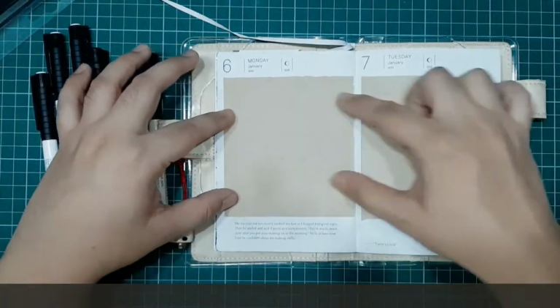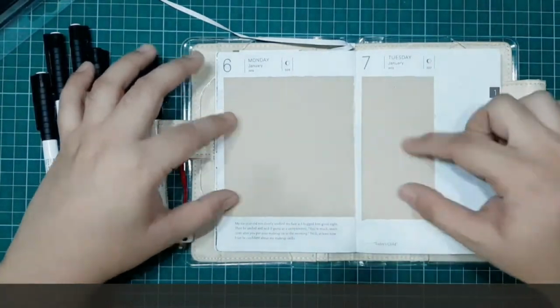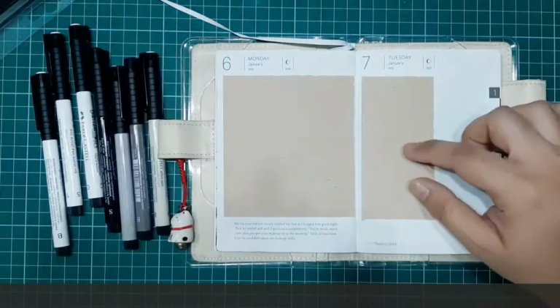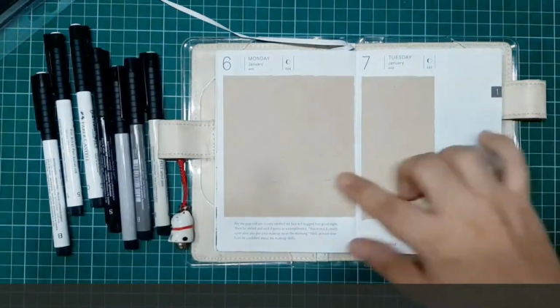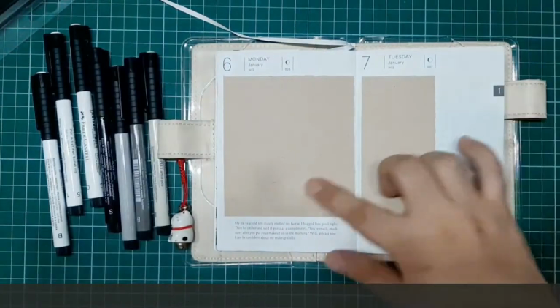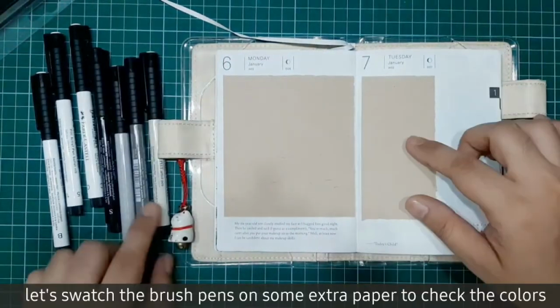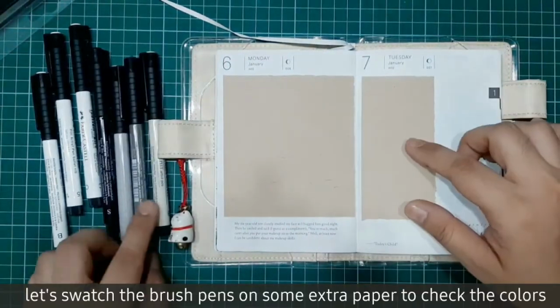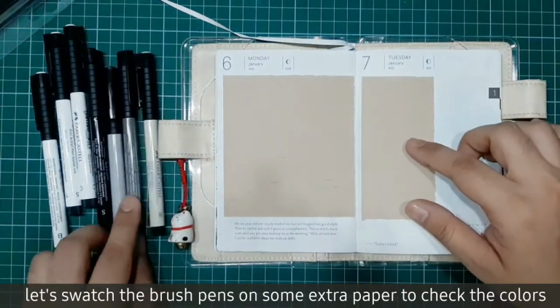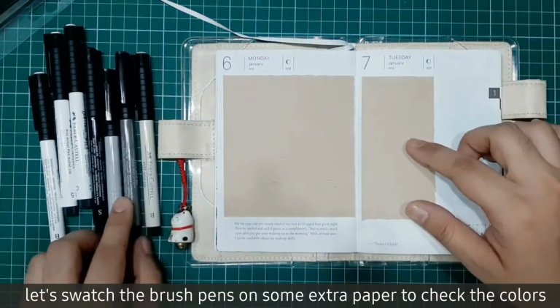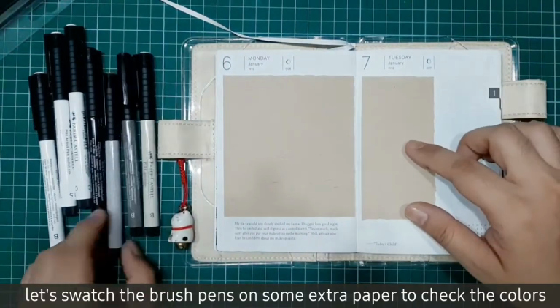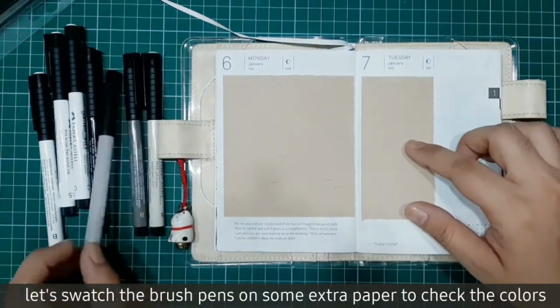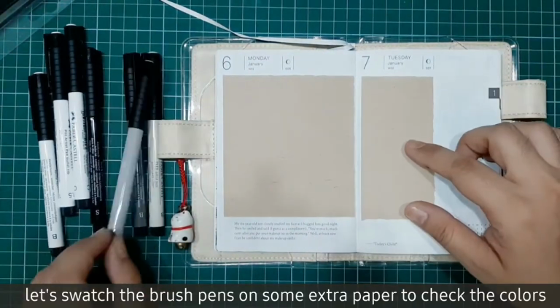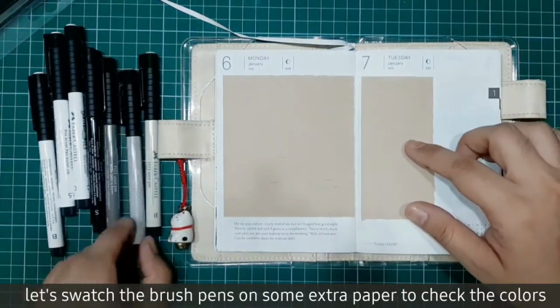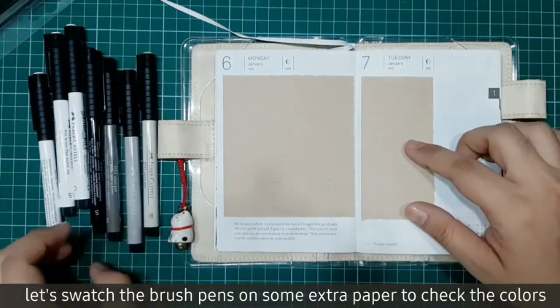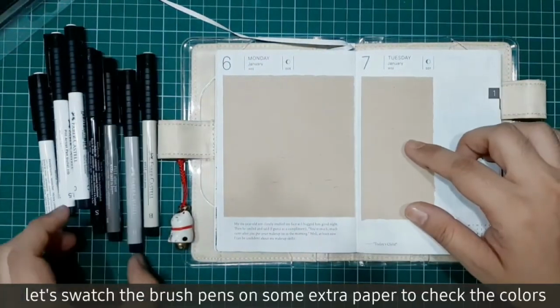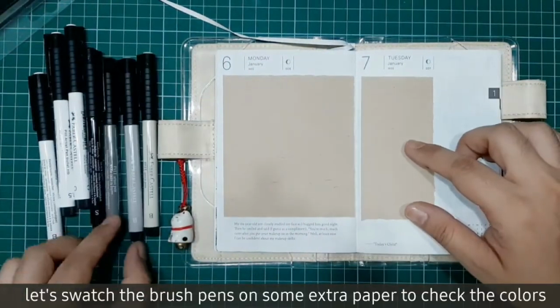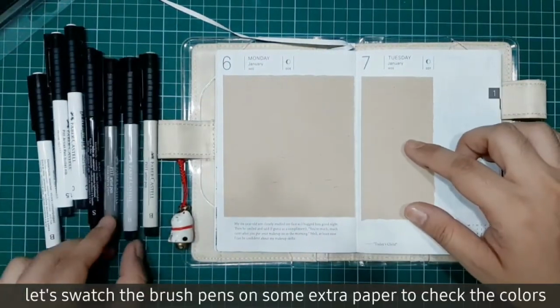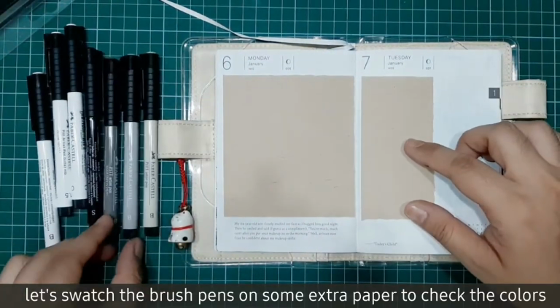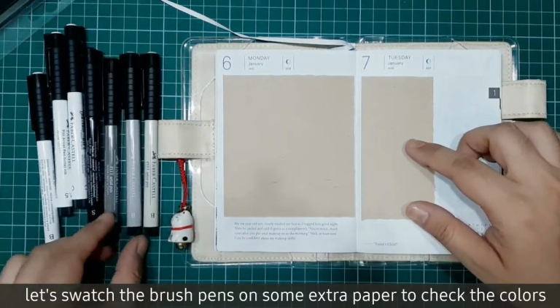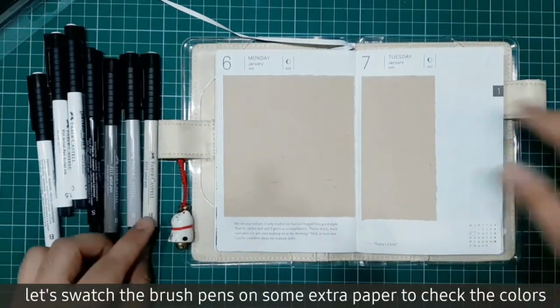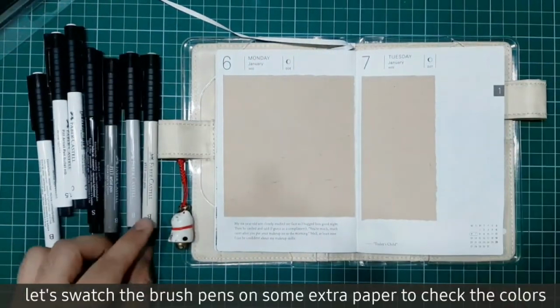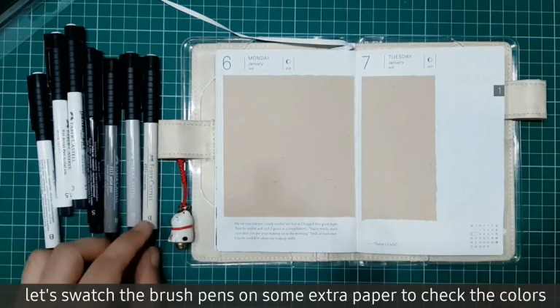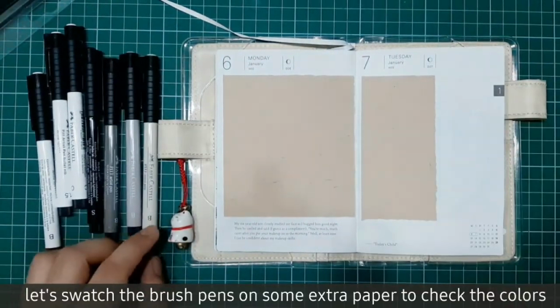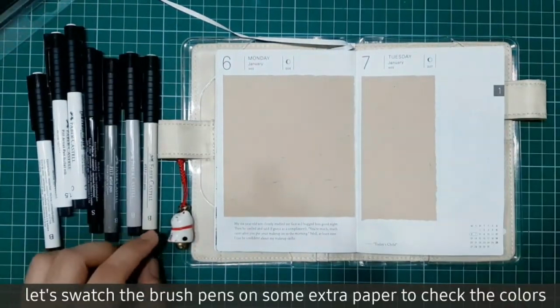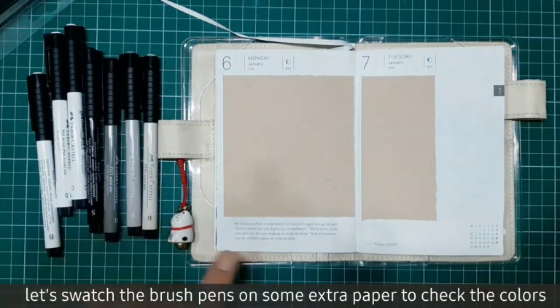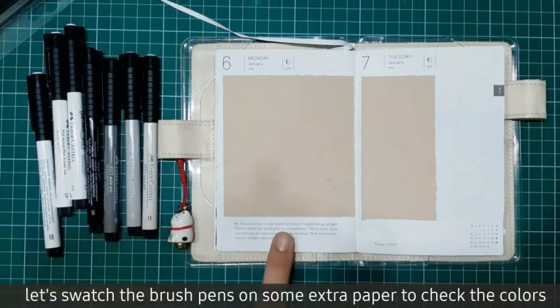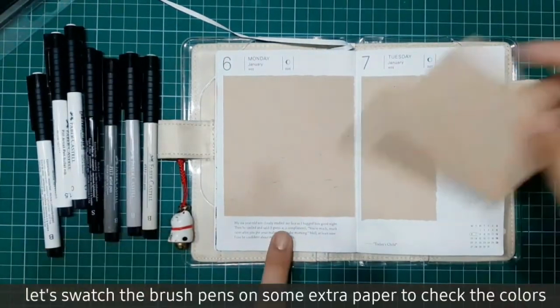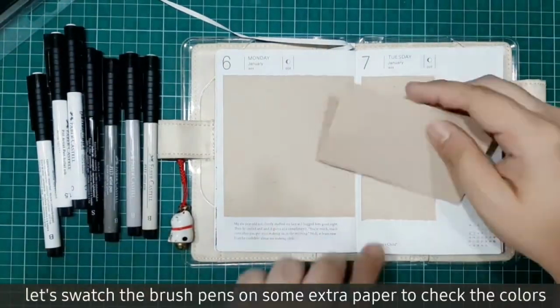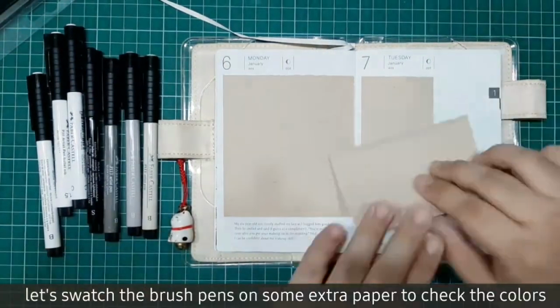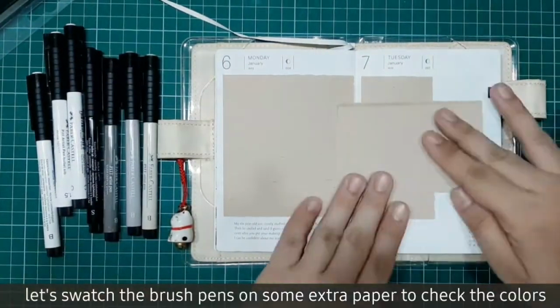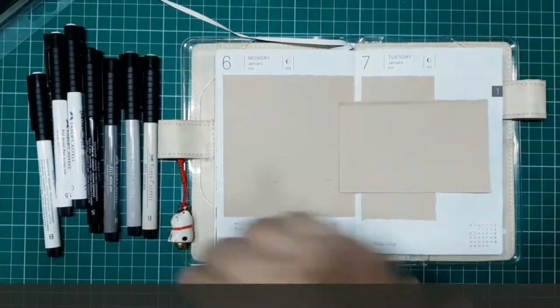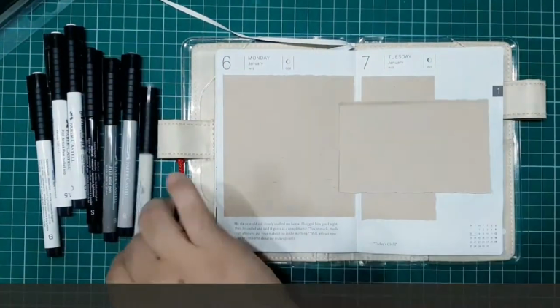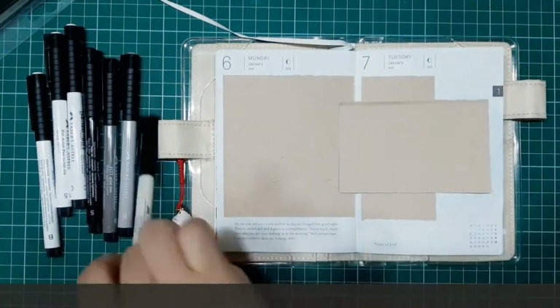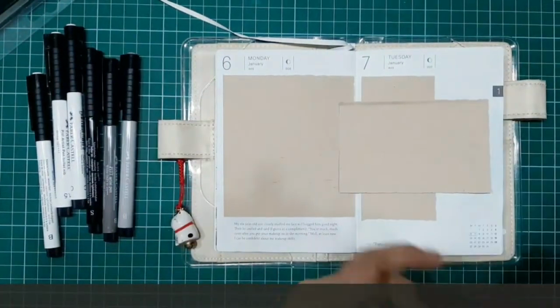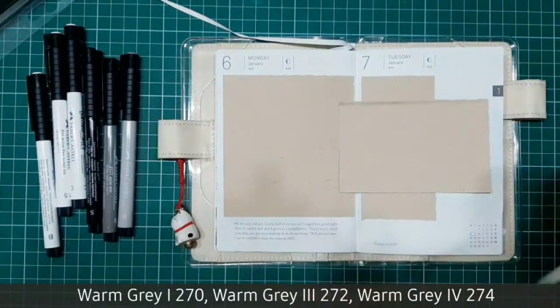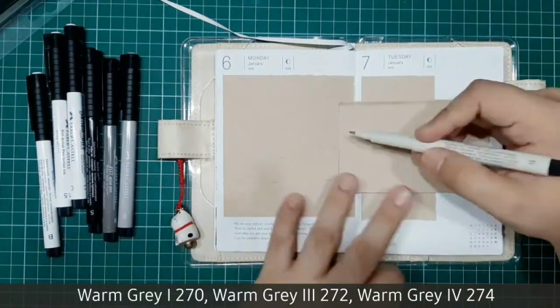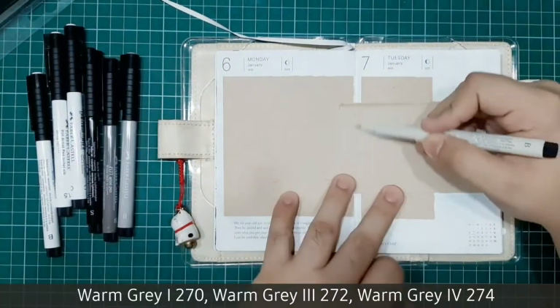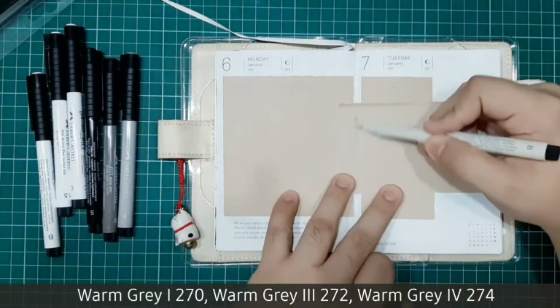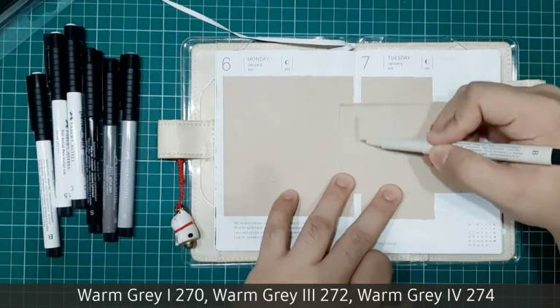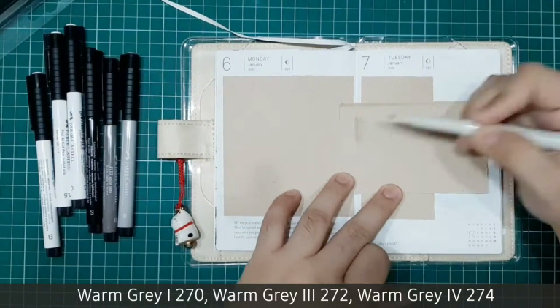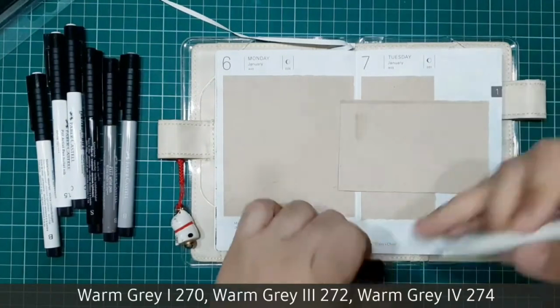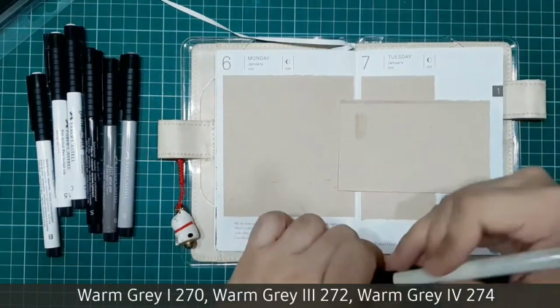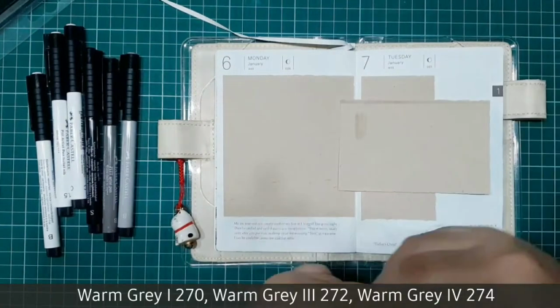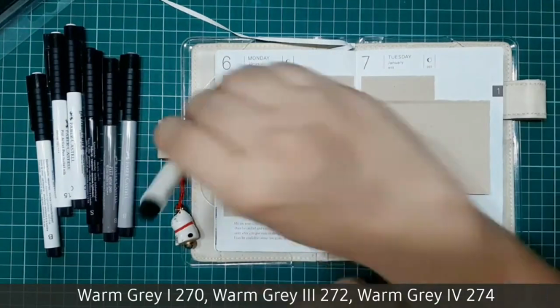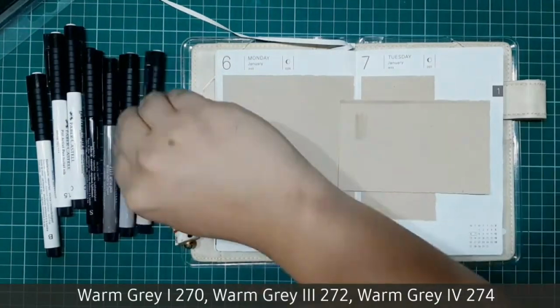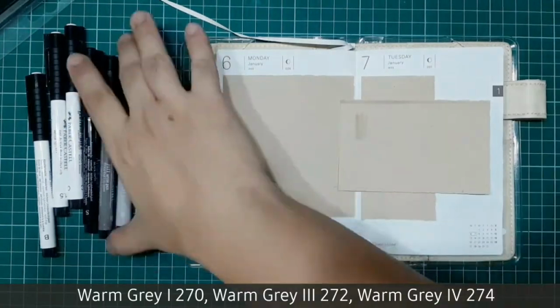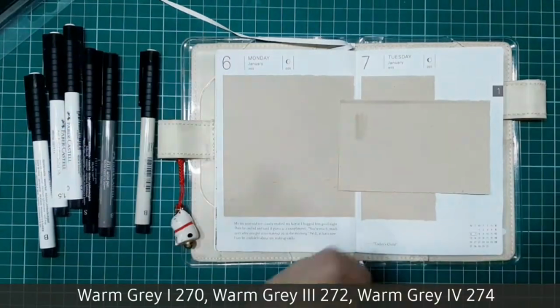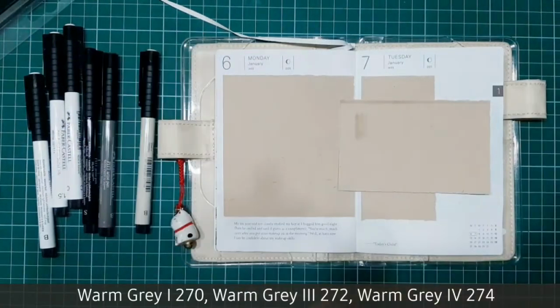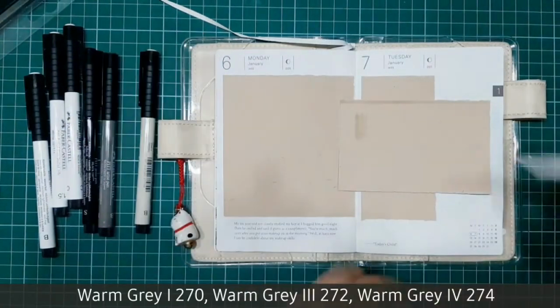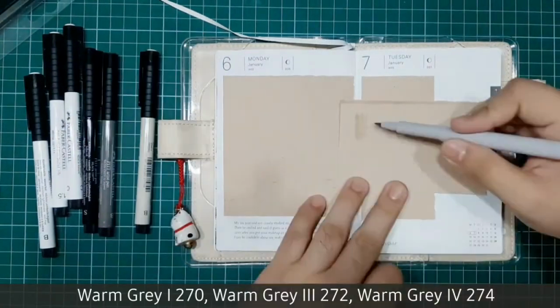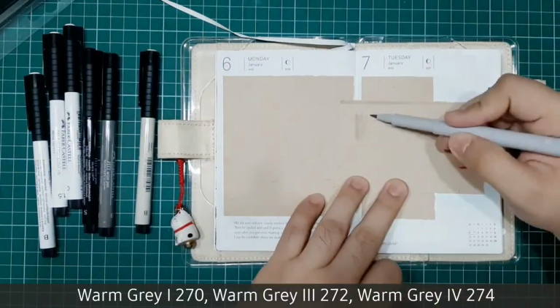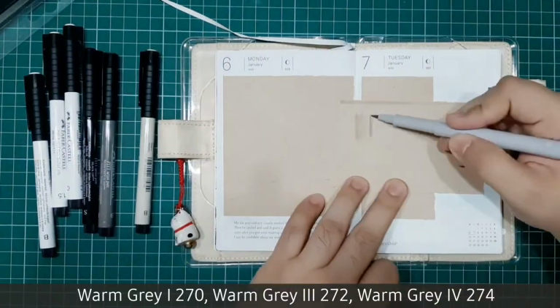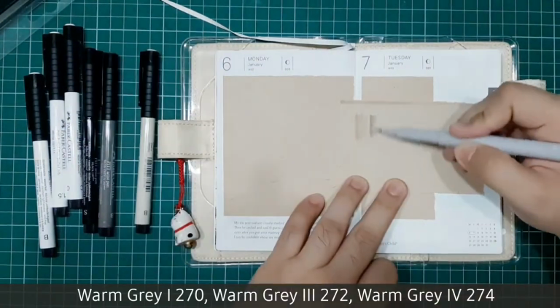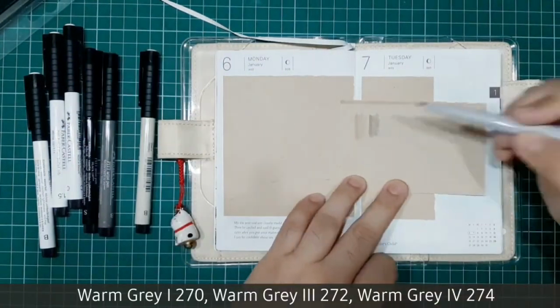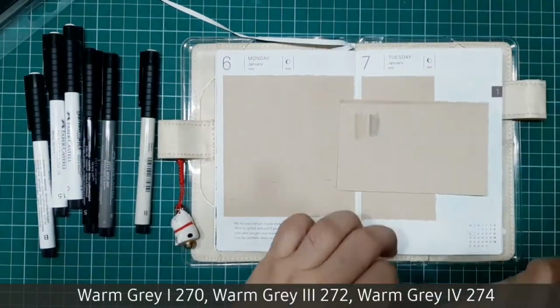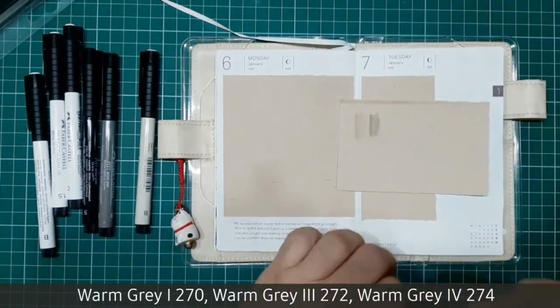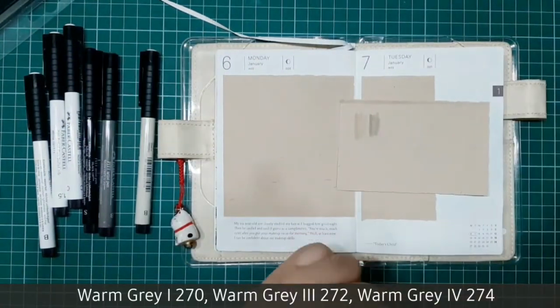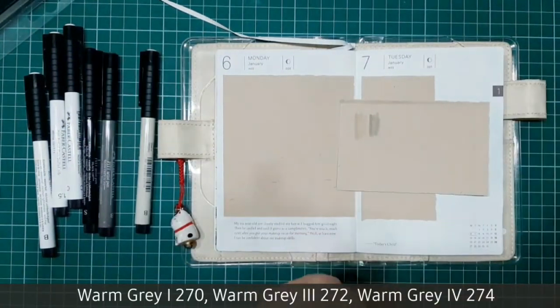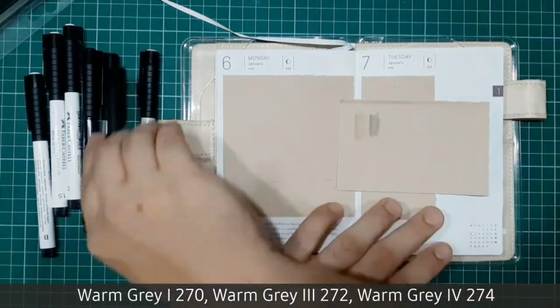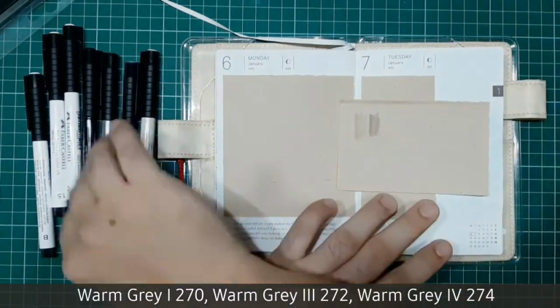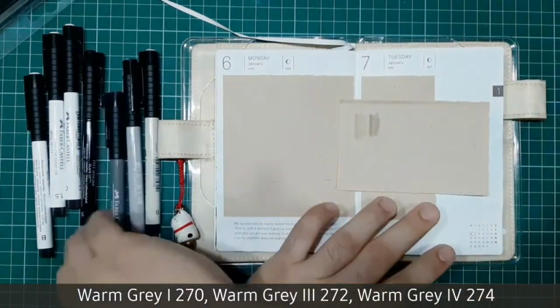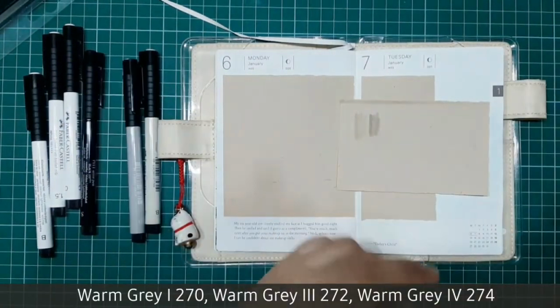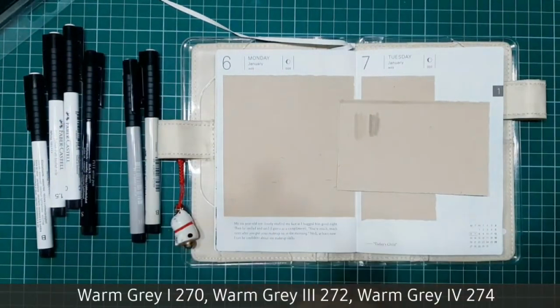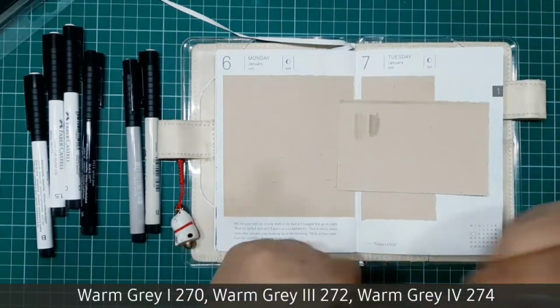Let's swatch the brush pens on some extra paper to check the colors. The pen numbers will be written down below.